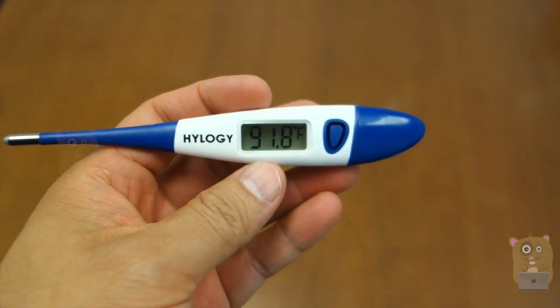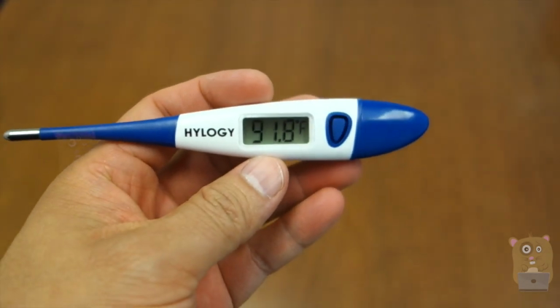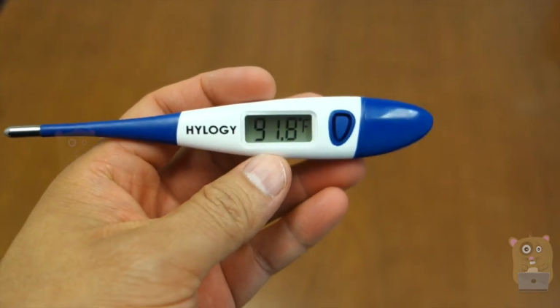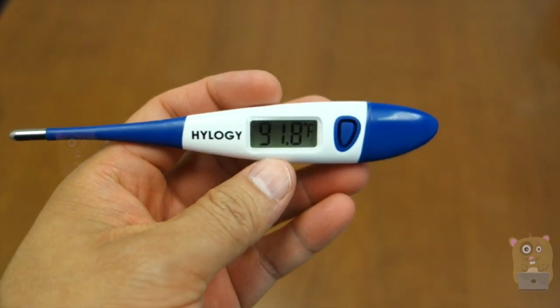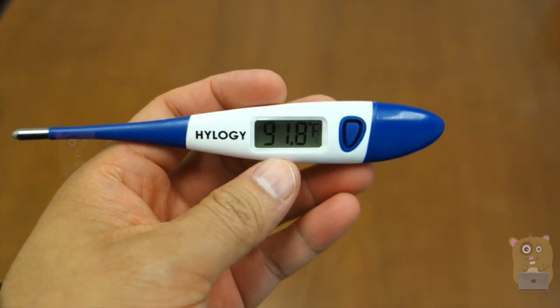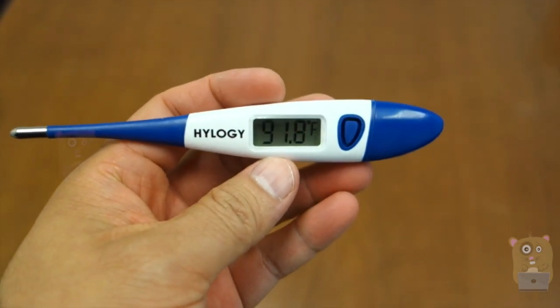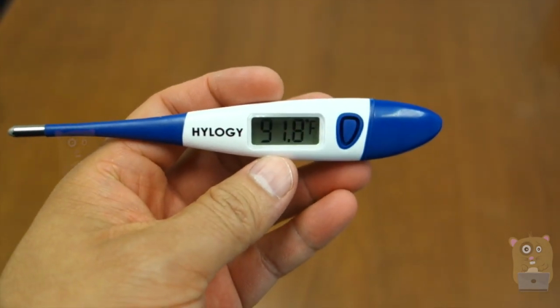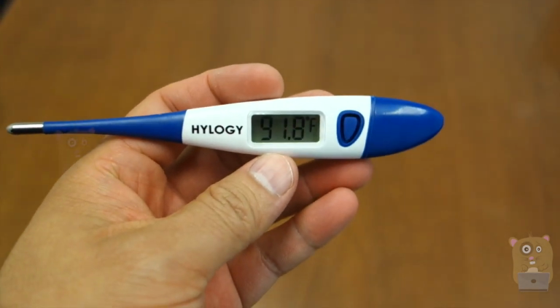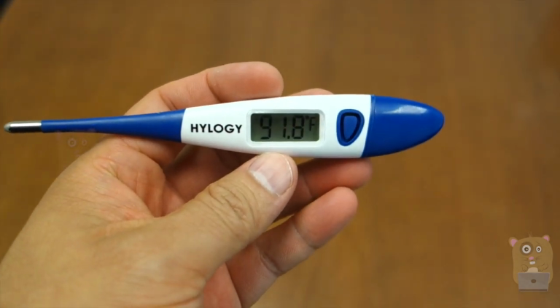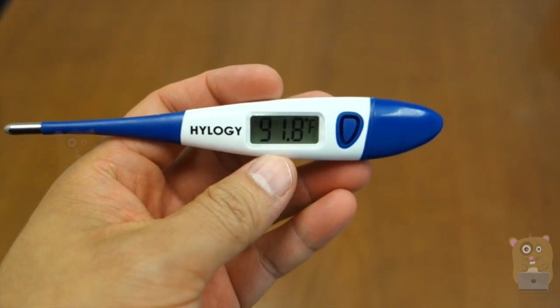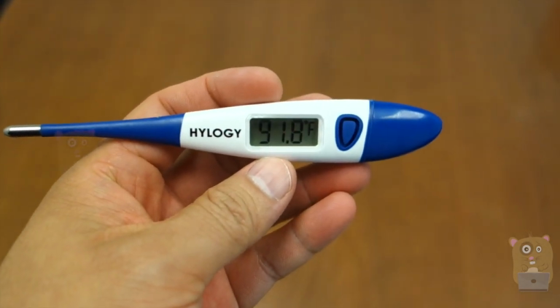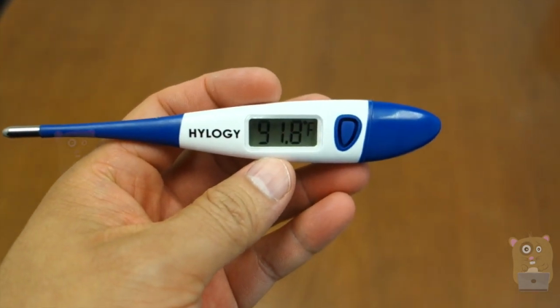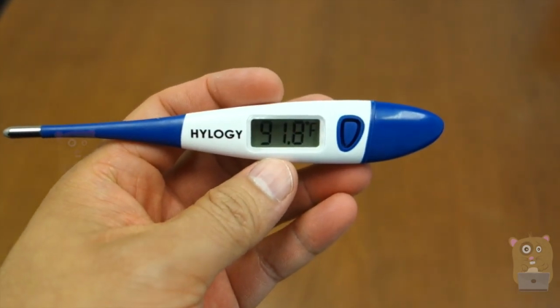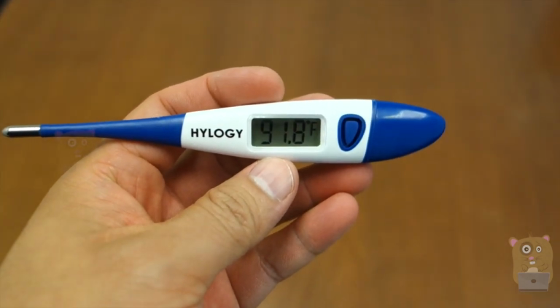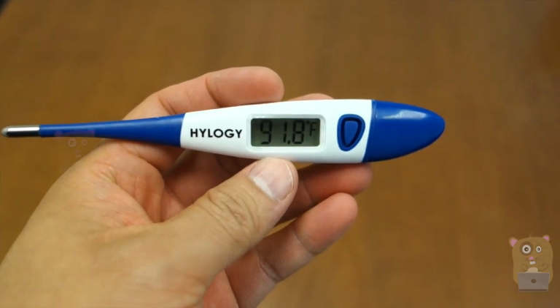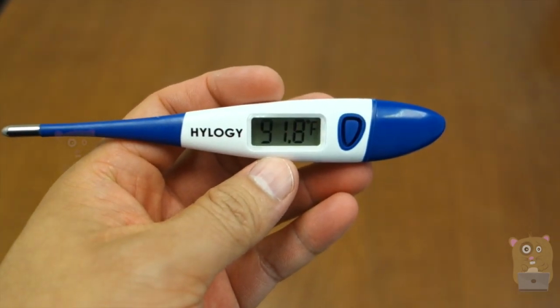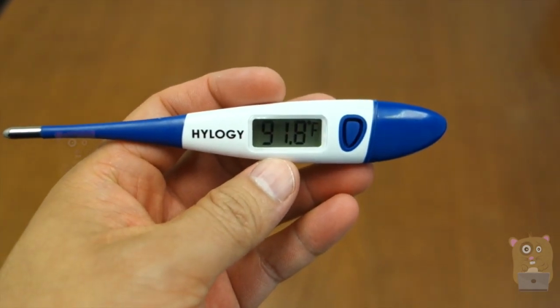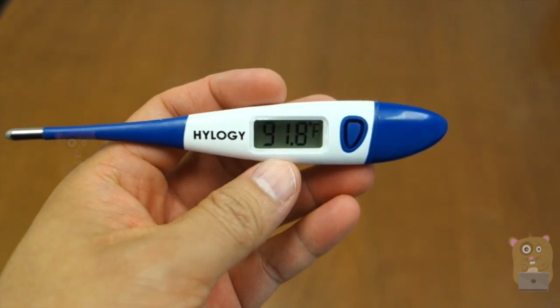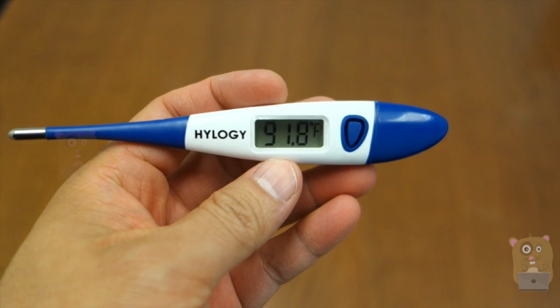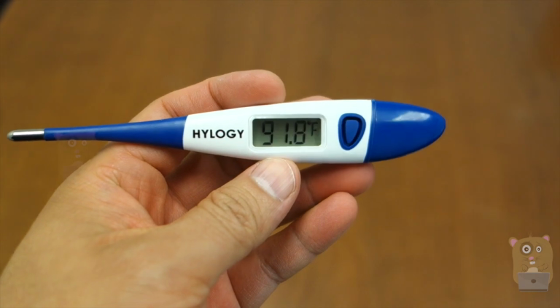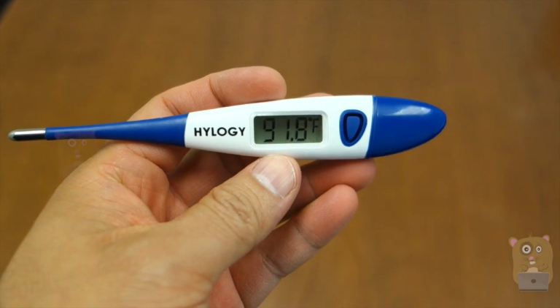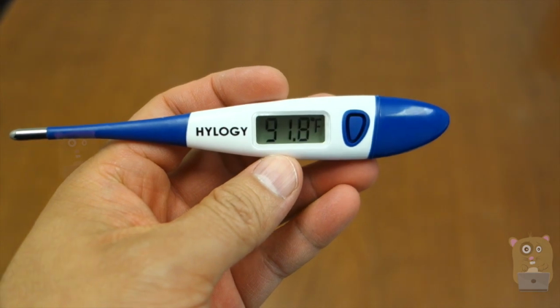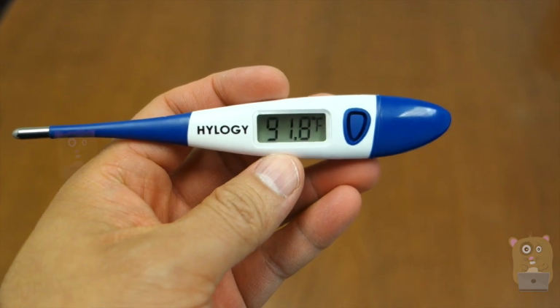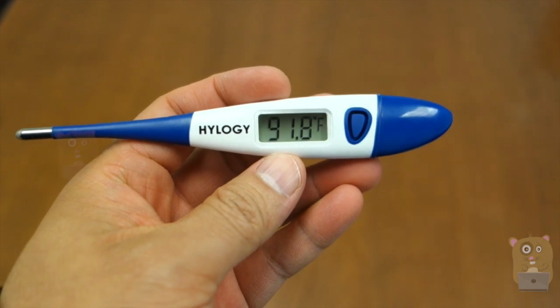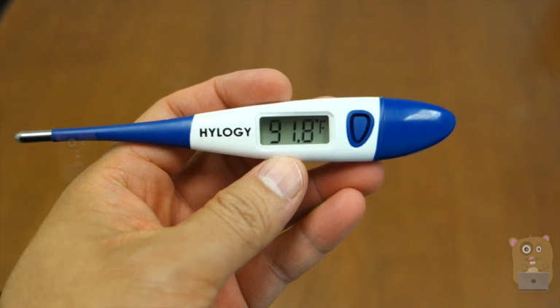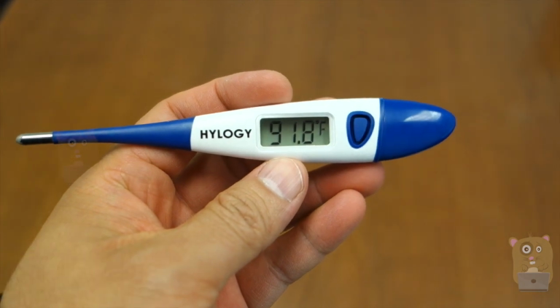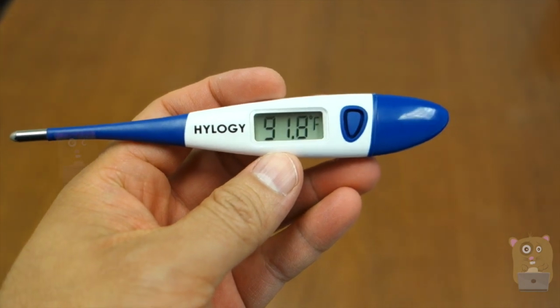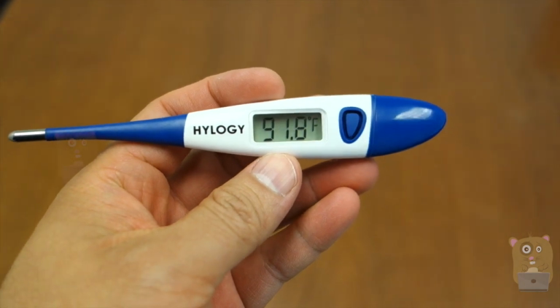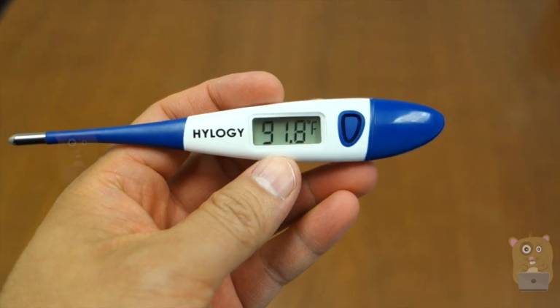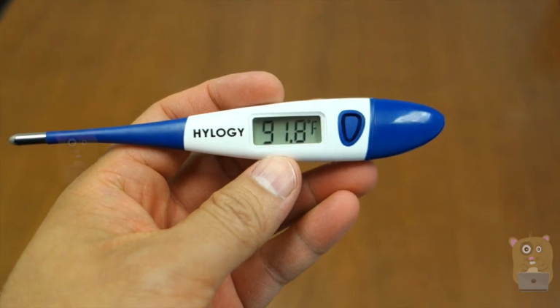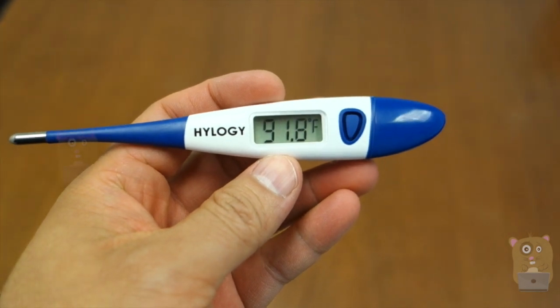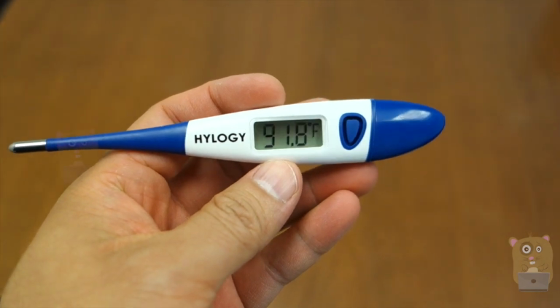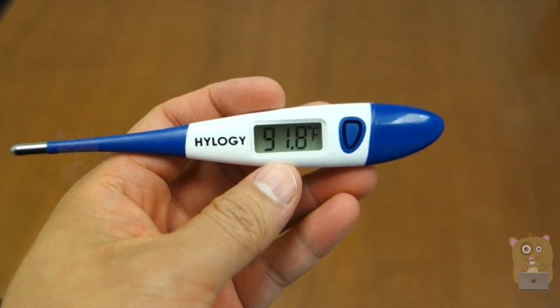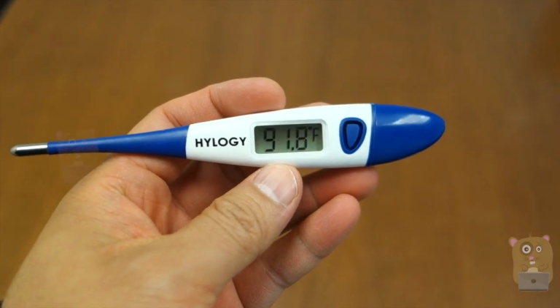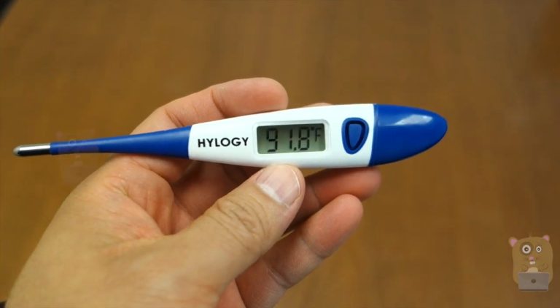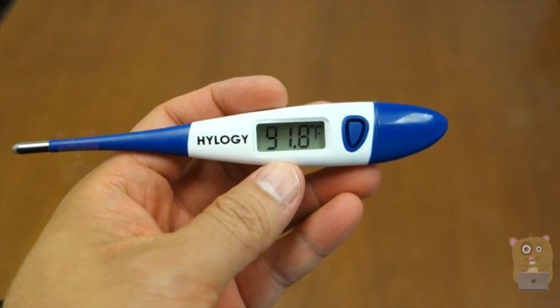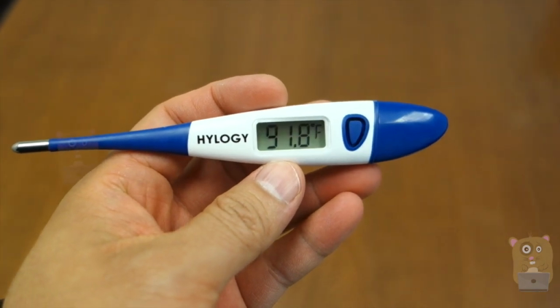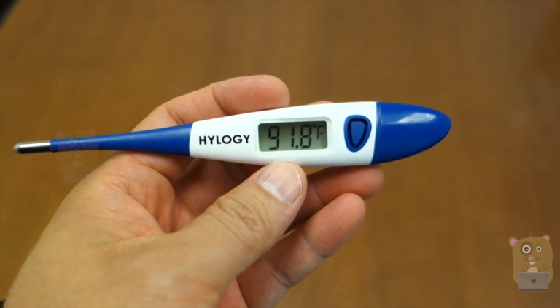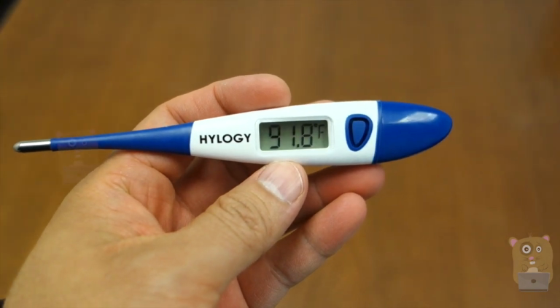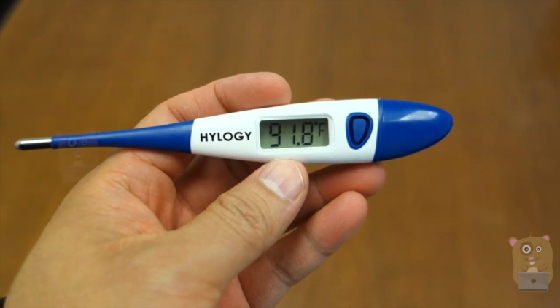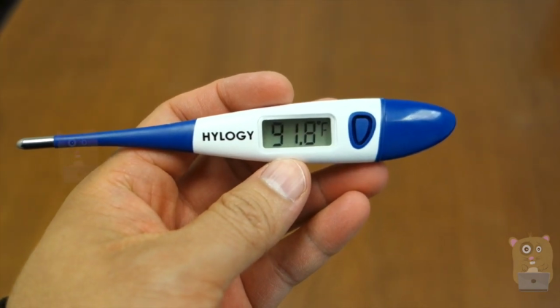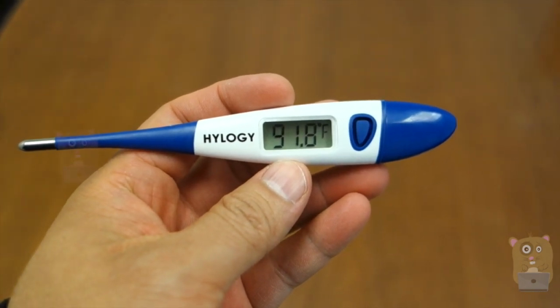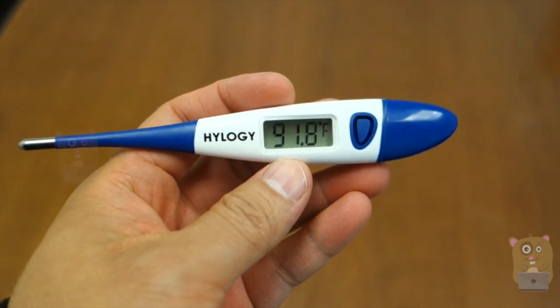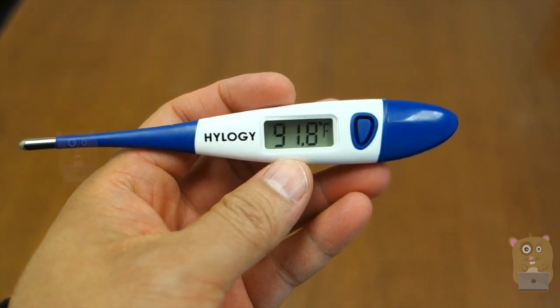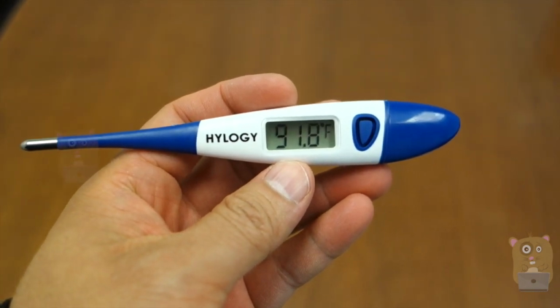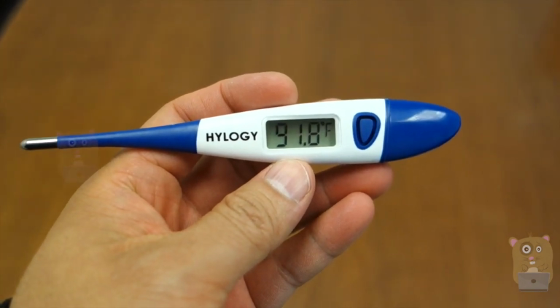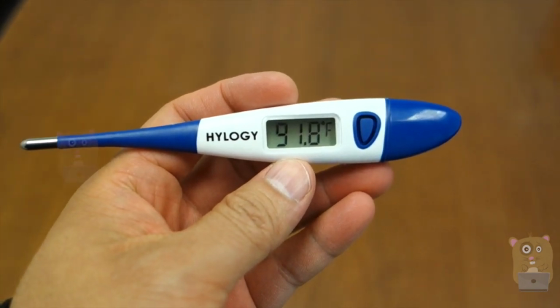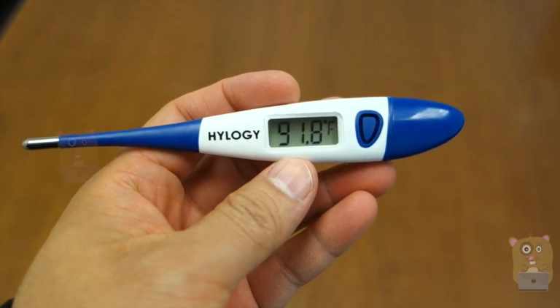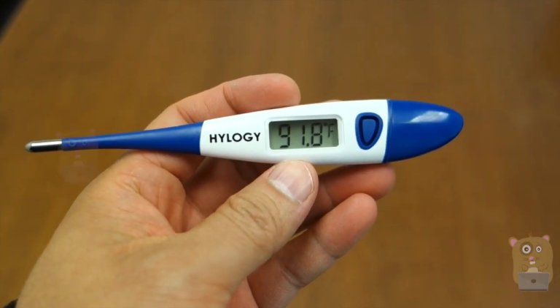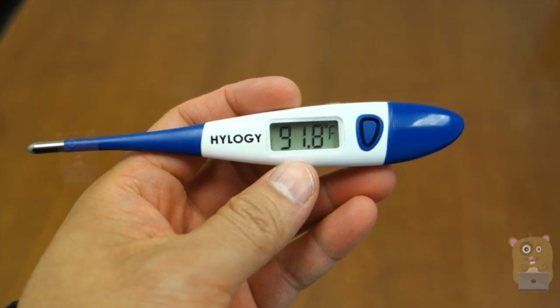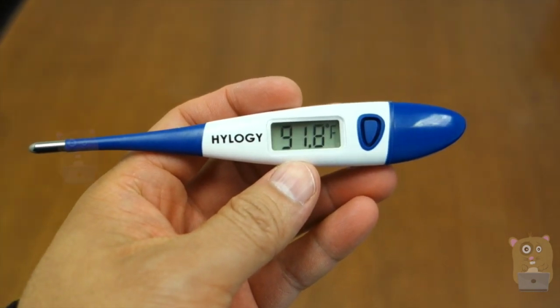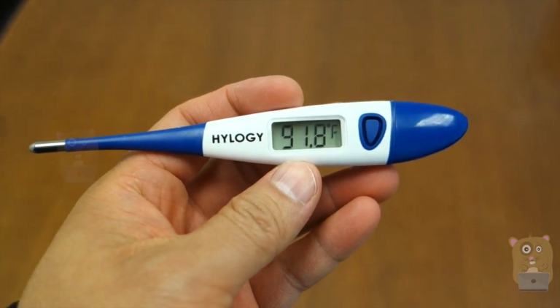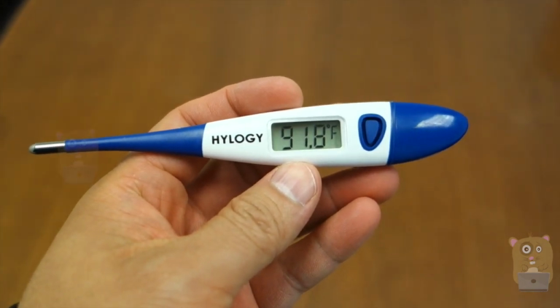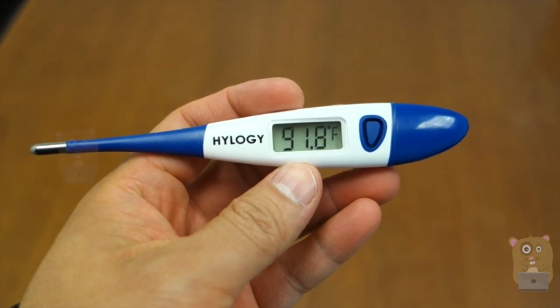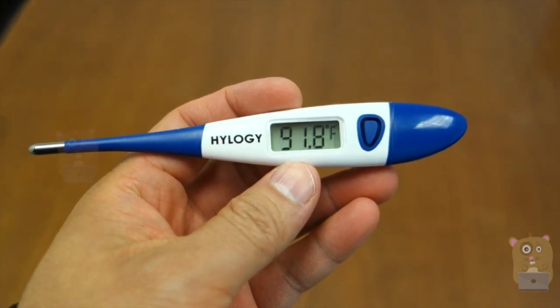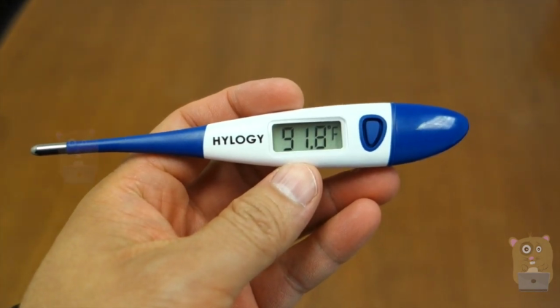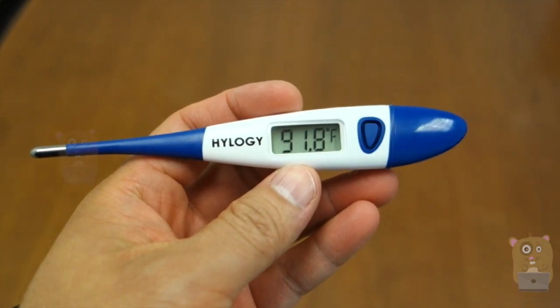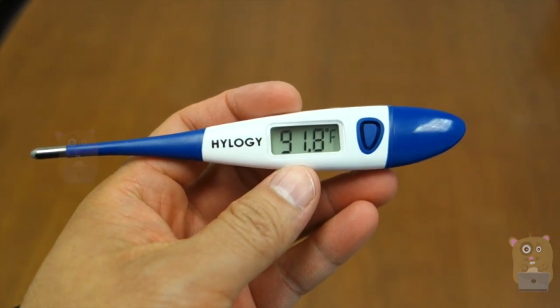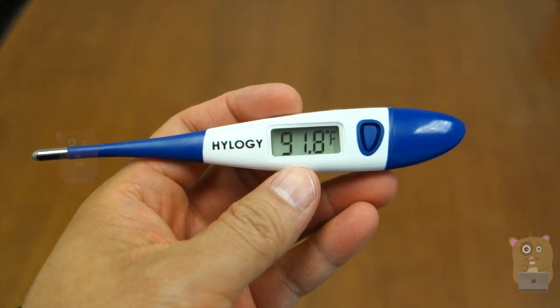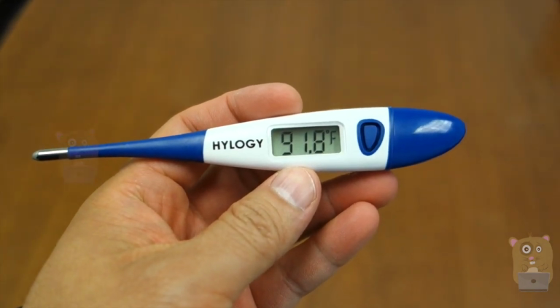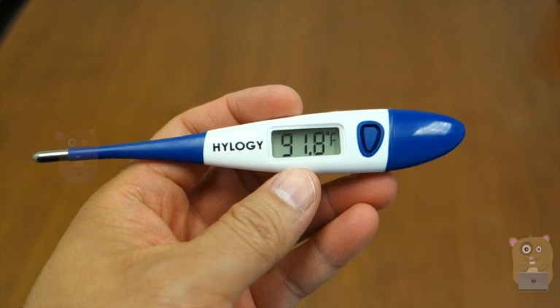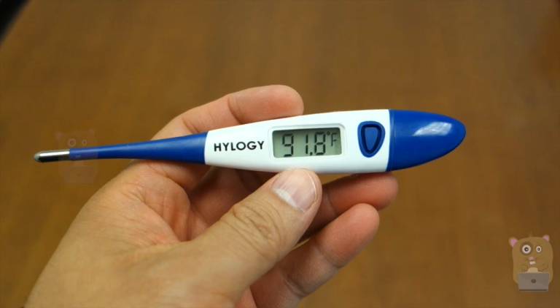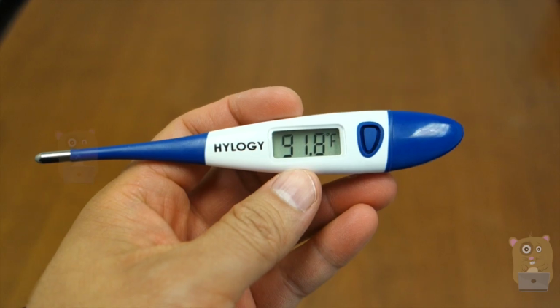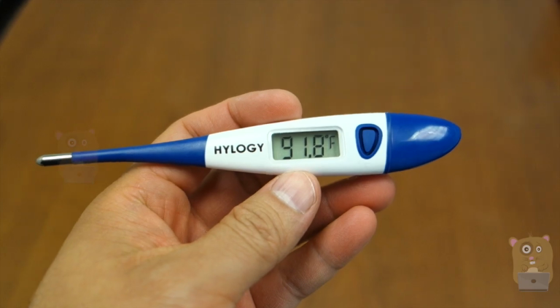Thanks for watching this review of the digital thermometer by Halogy. If you guys have any questions, comments, or suggestions, feel free to contact me. Thanks for watching, I'm Uncle Hamster. Bye.